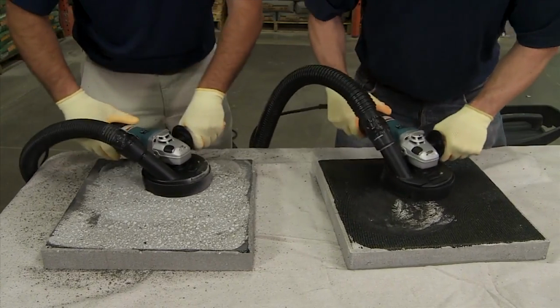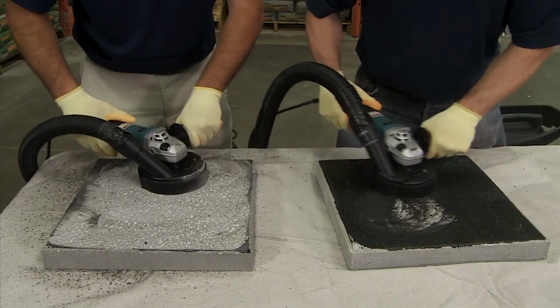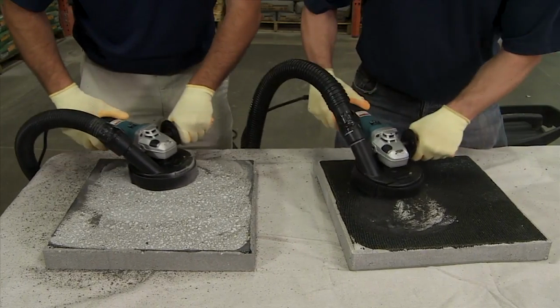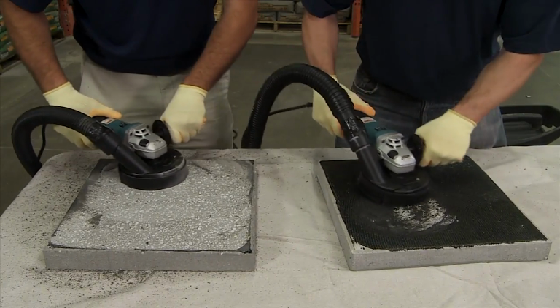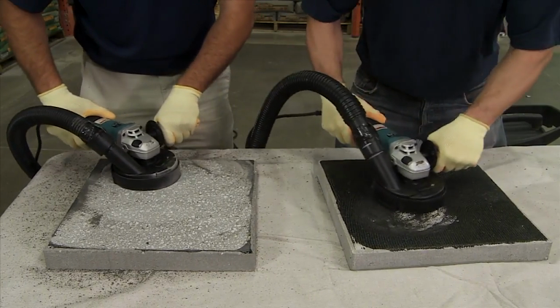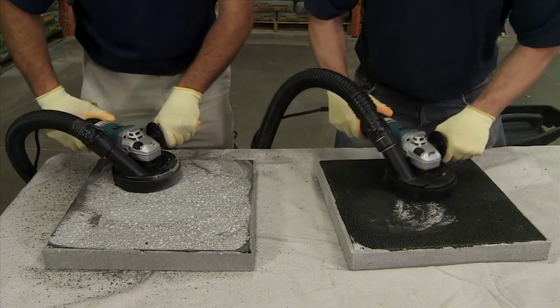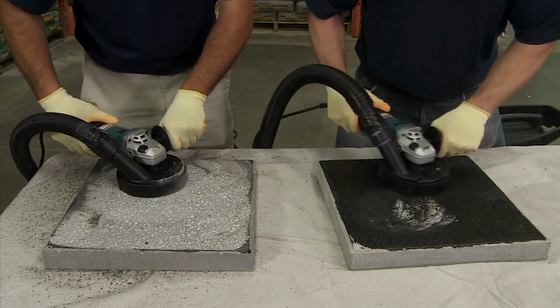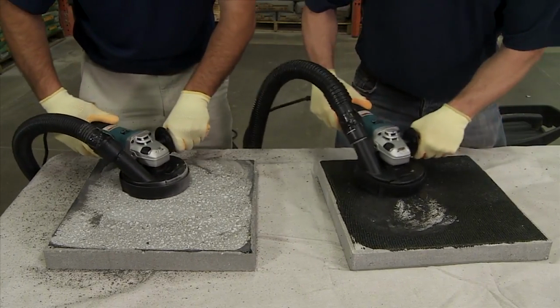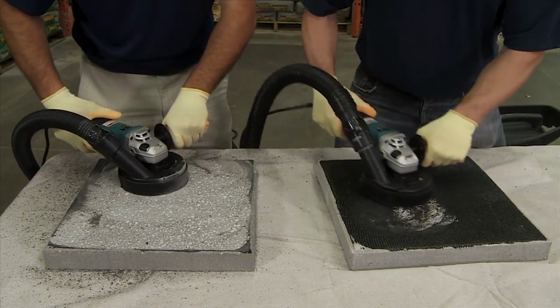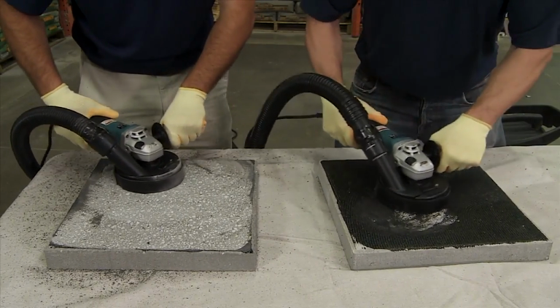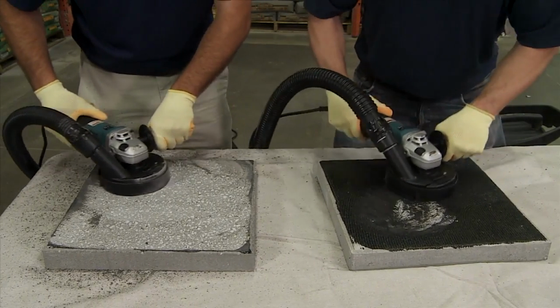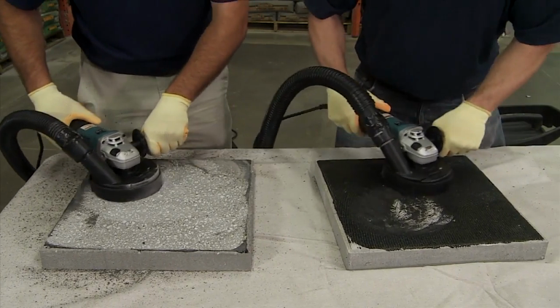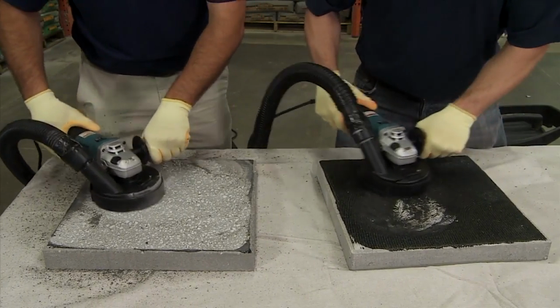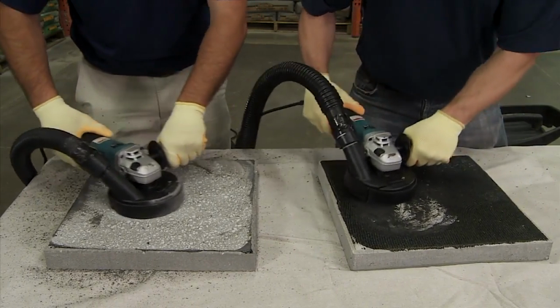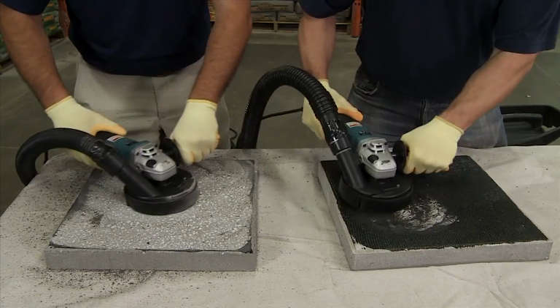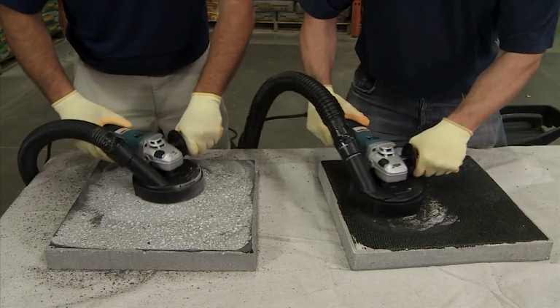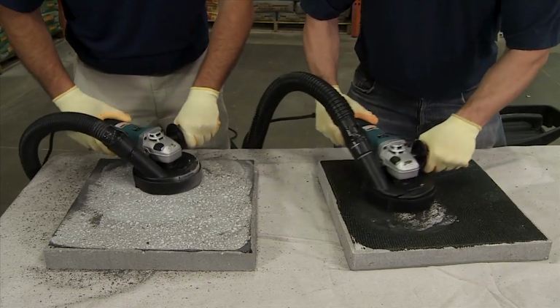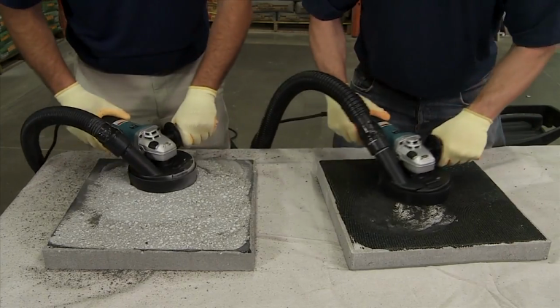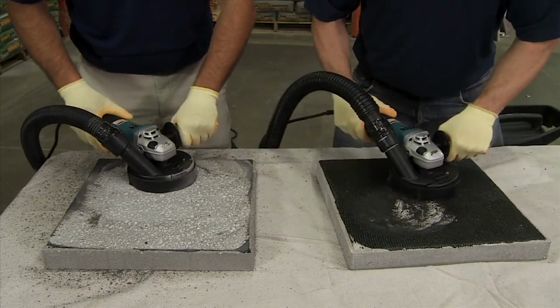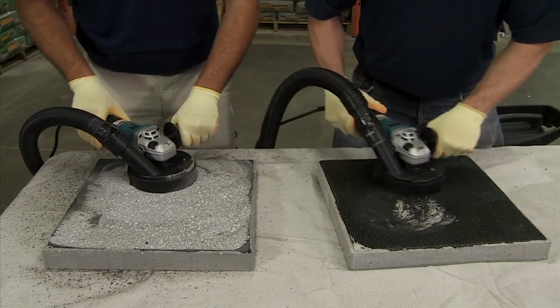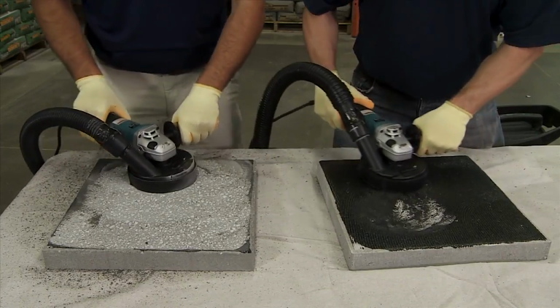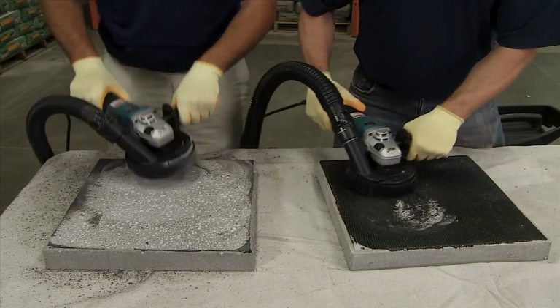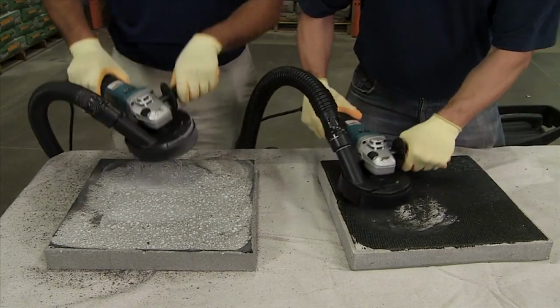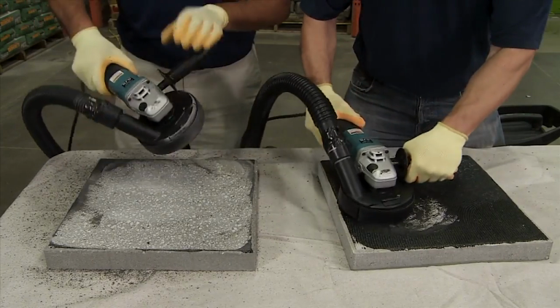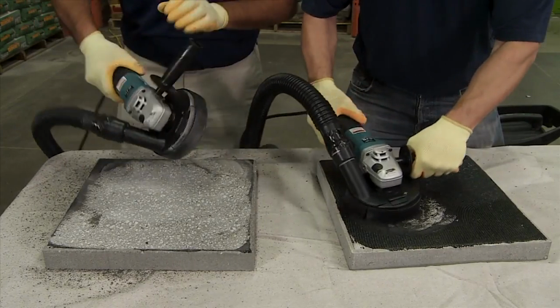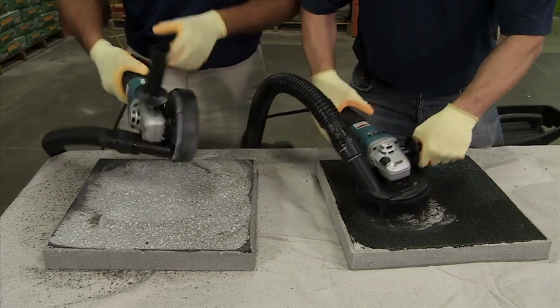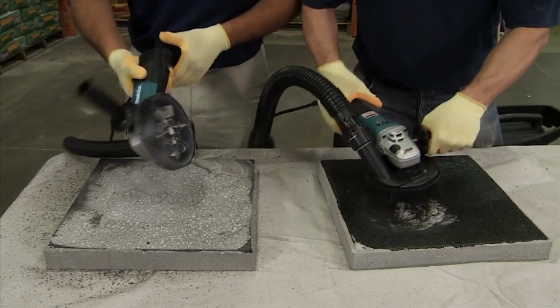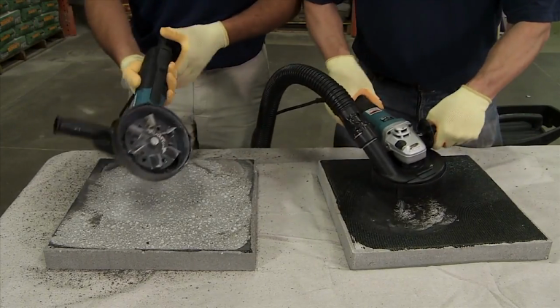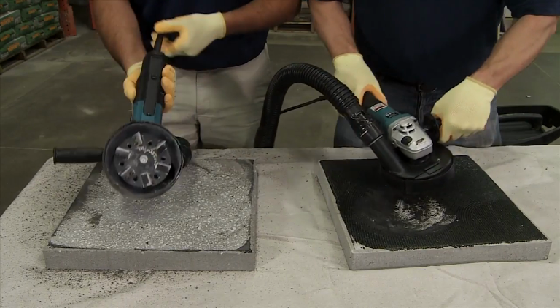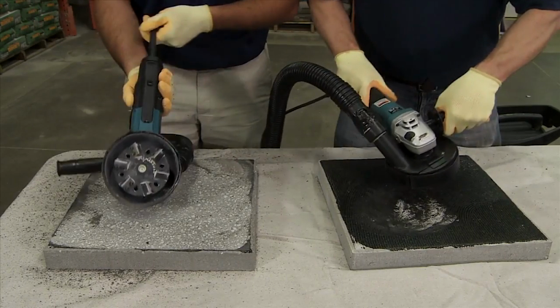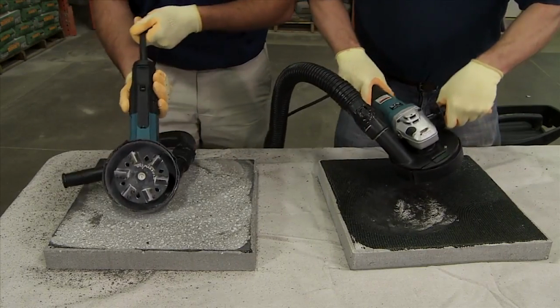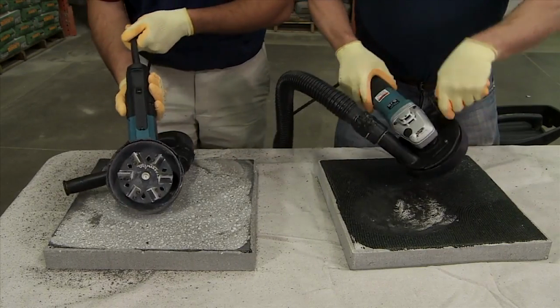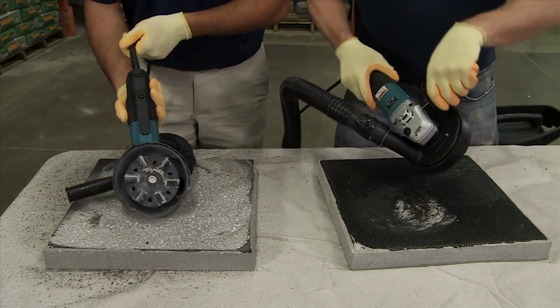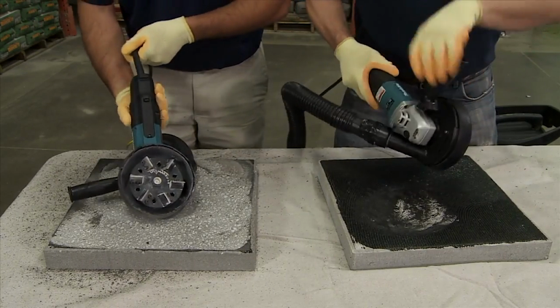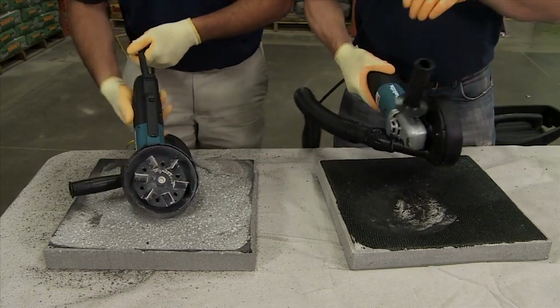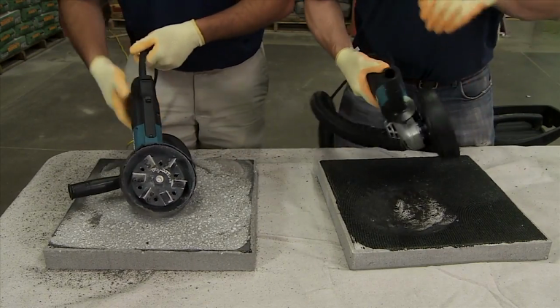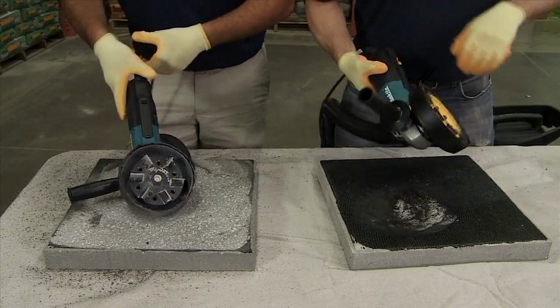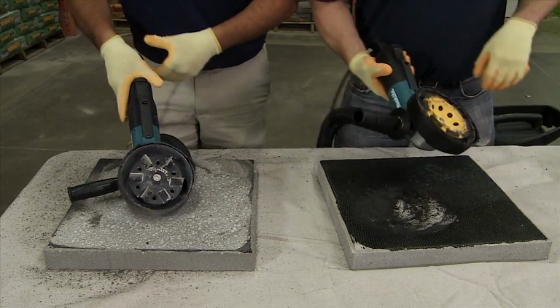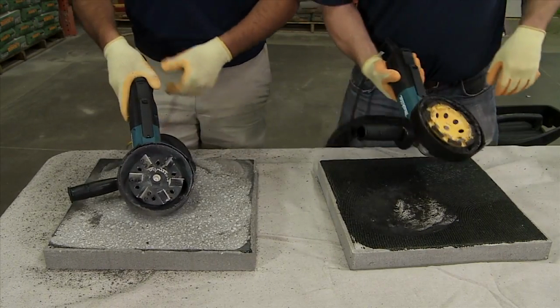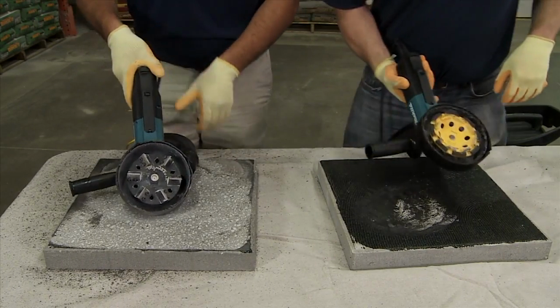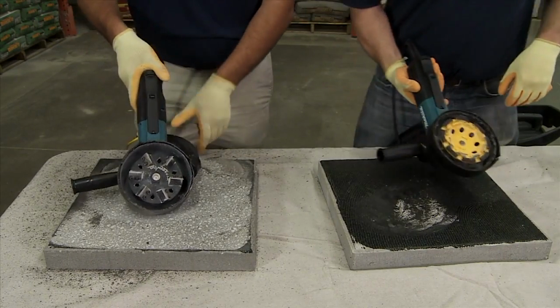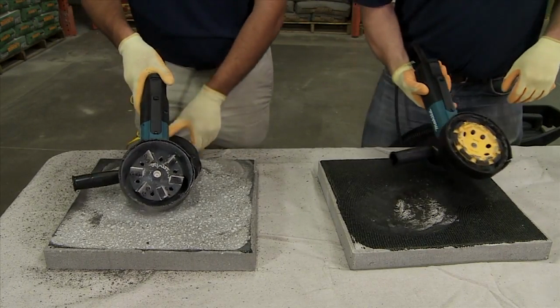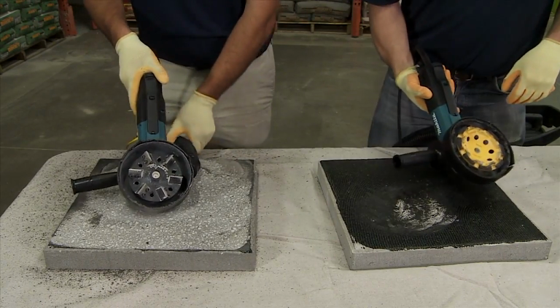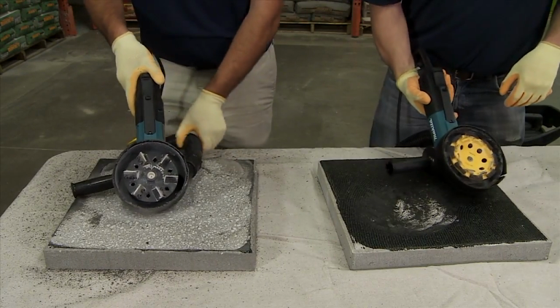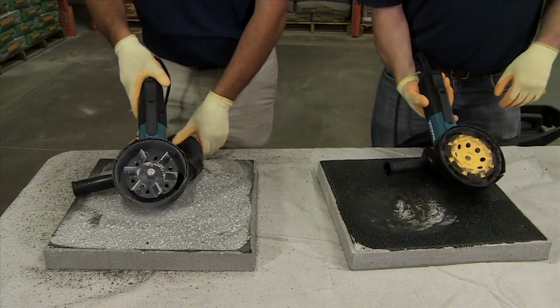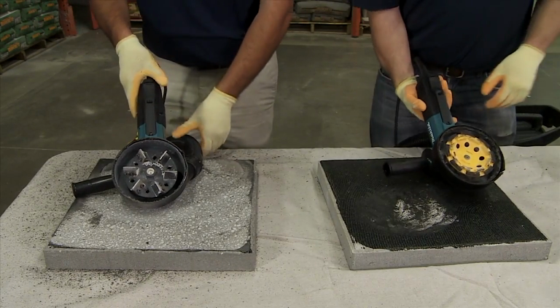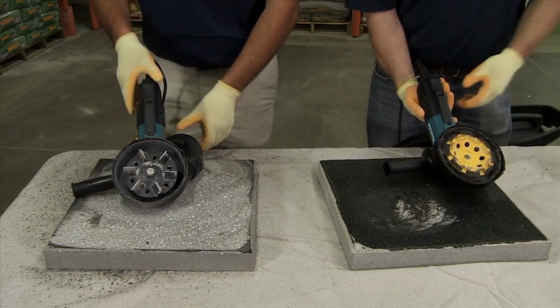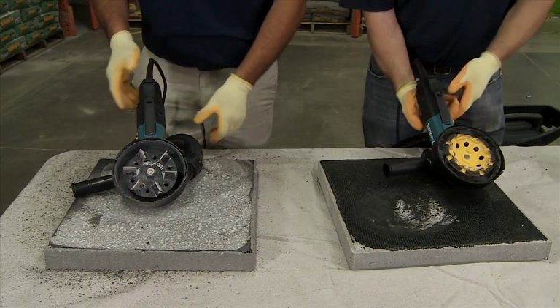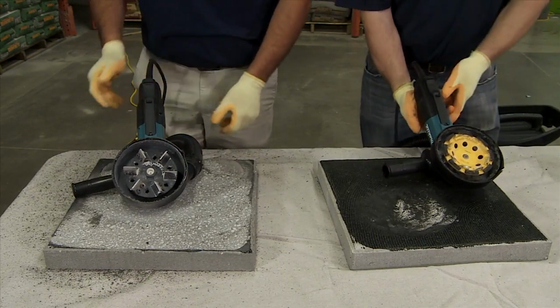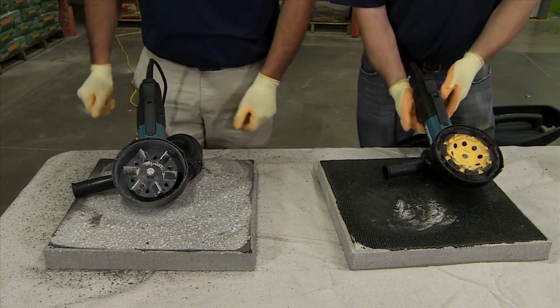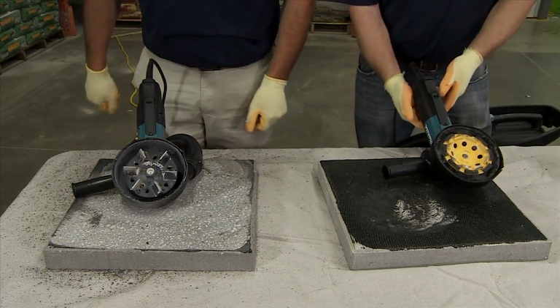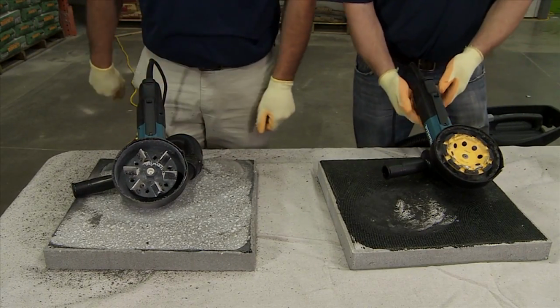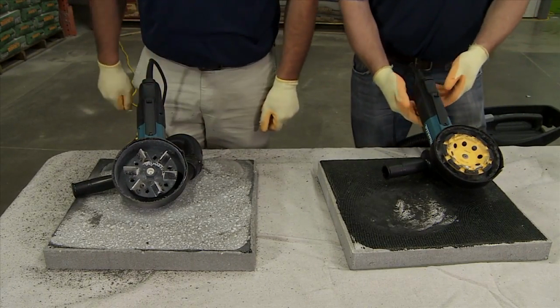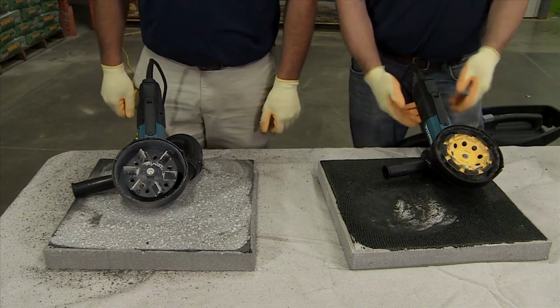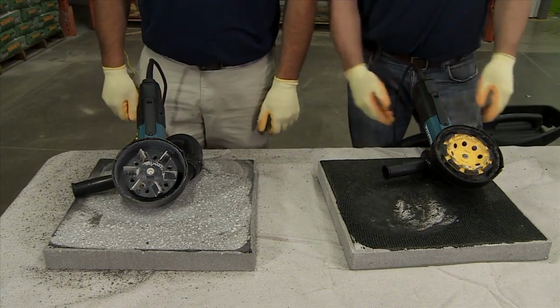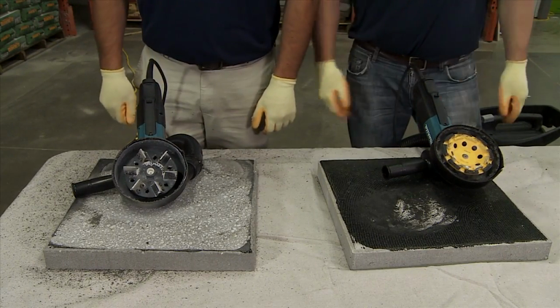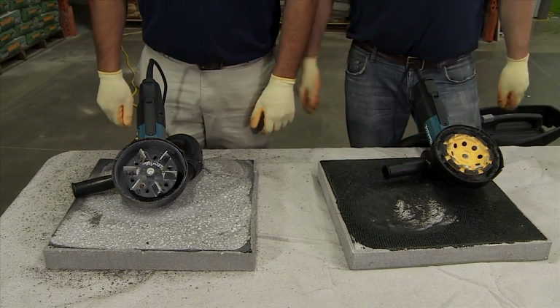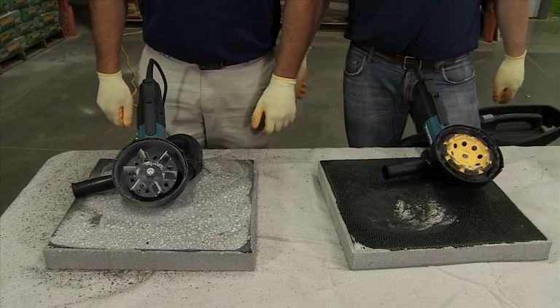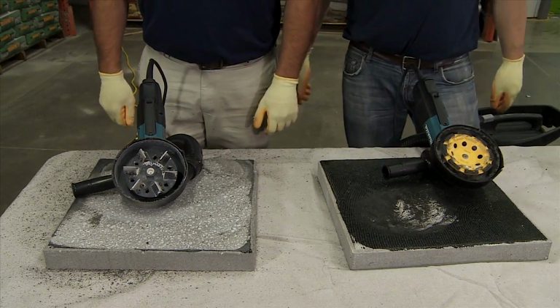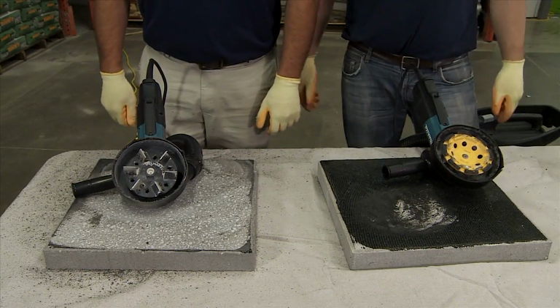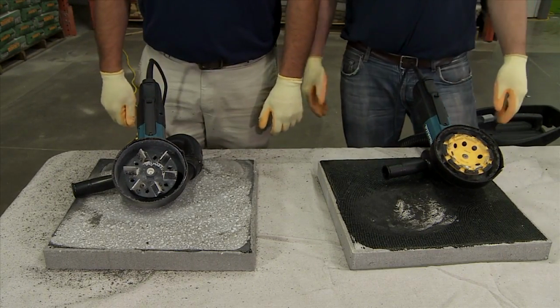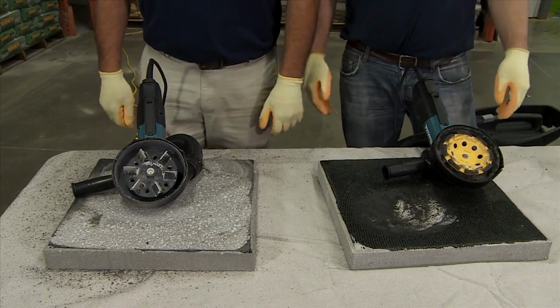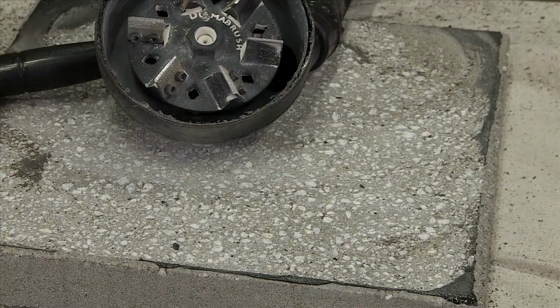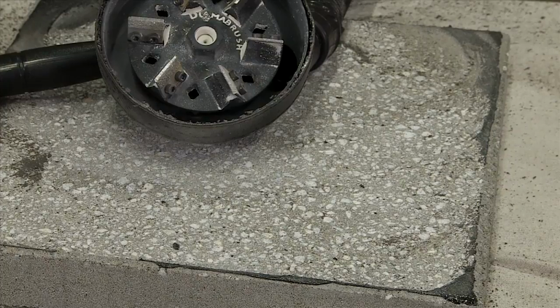Using DymaBrush hand tools will result in significant time savings for you, and that translates directly into dollars in your pocket.